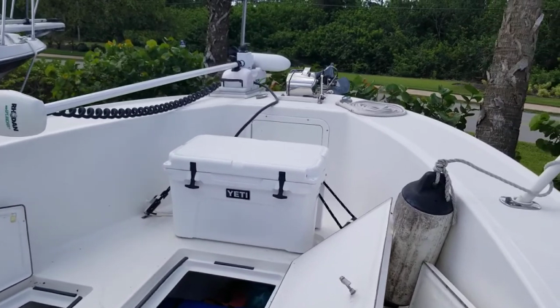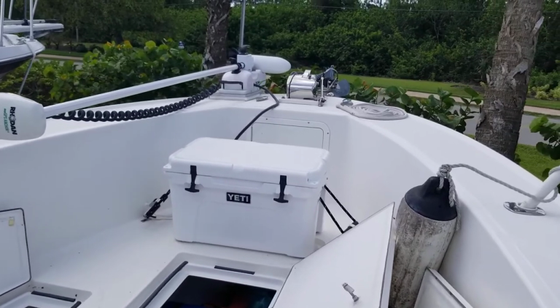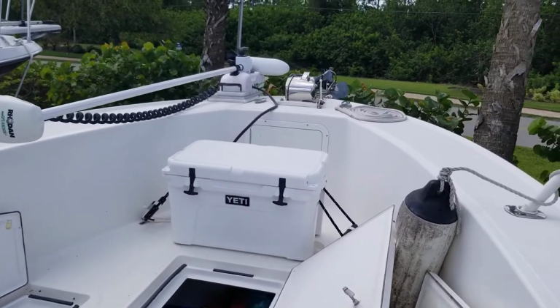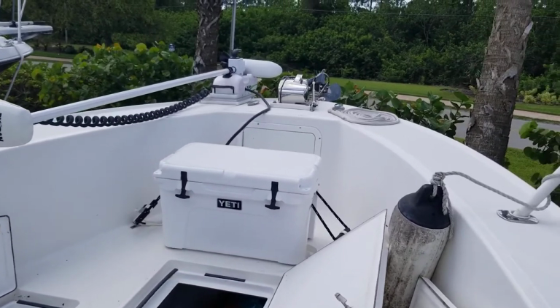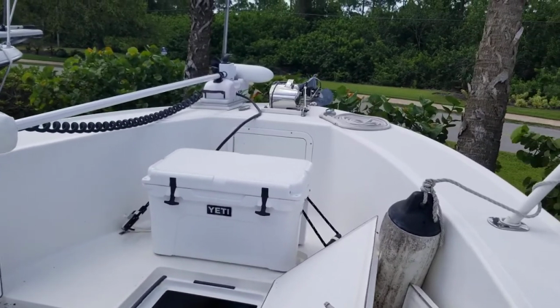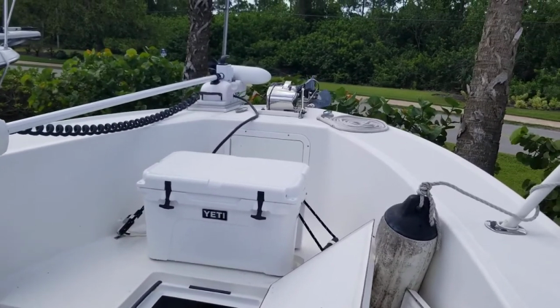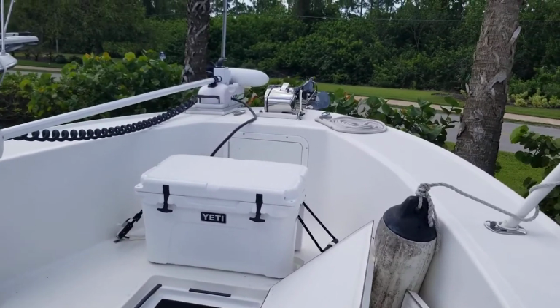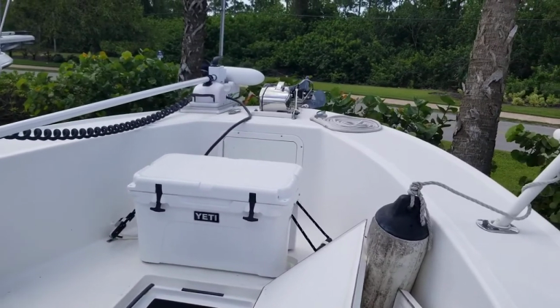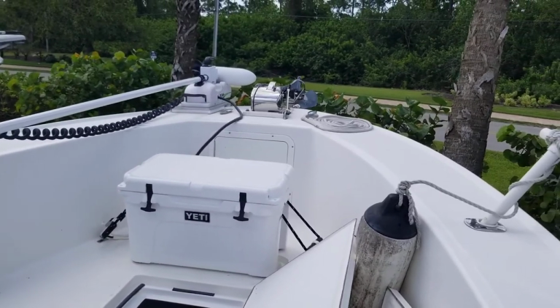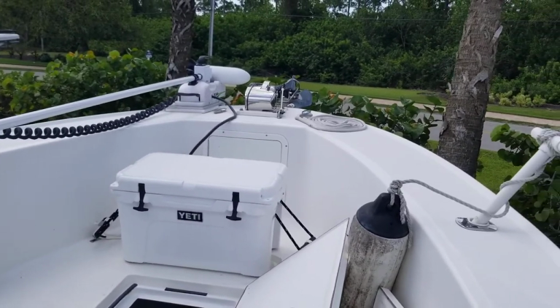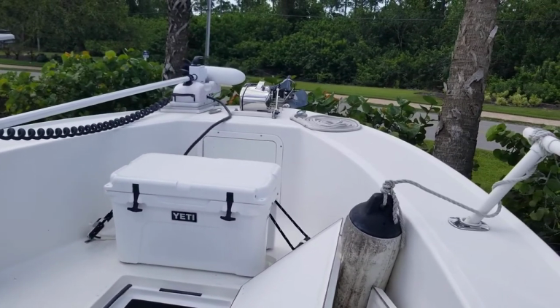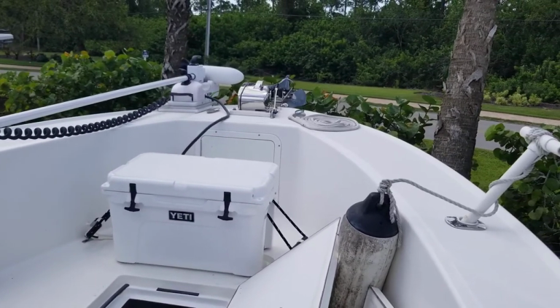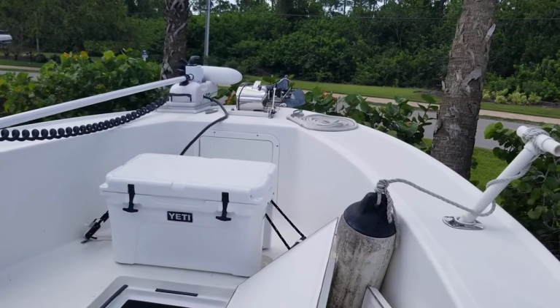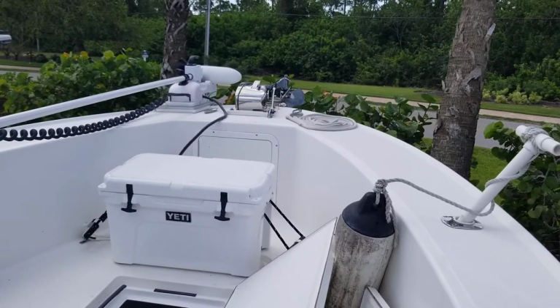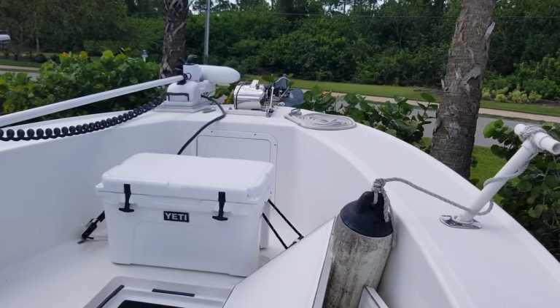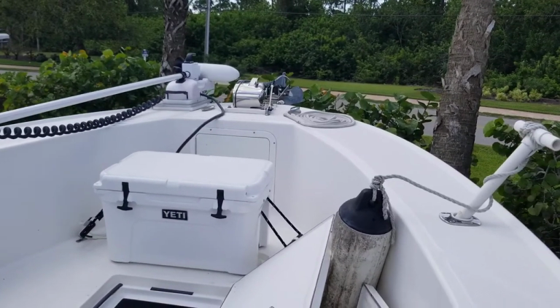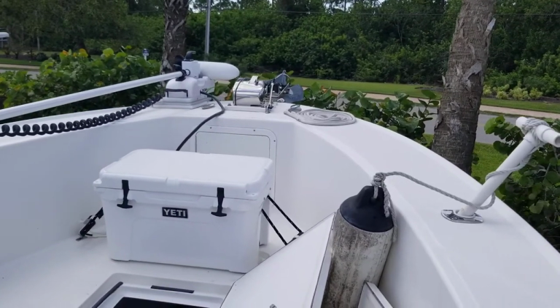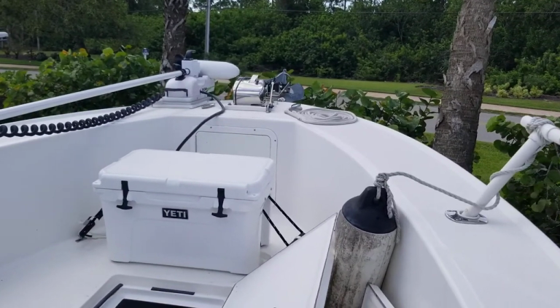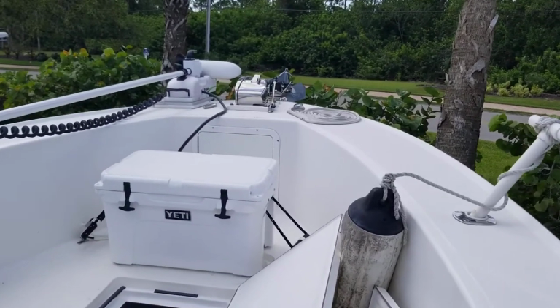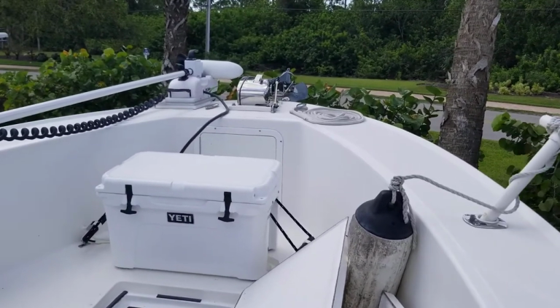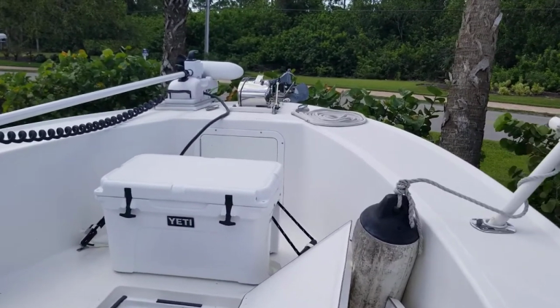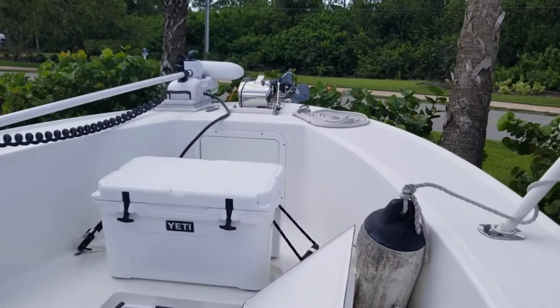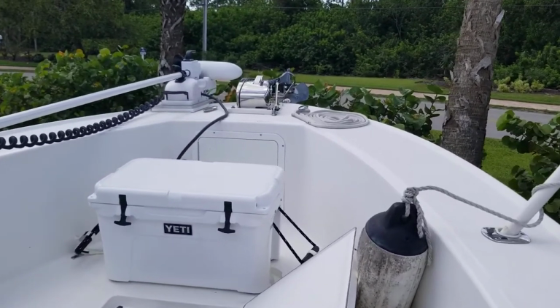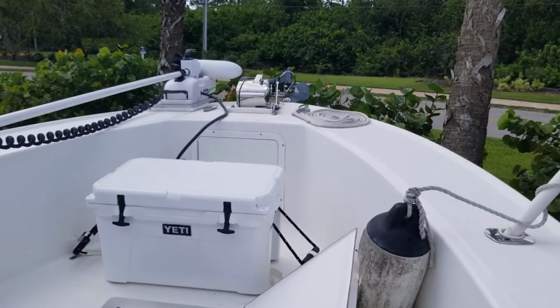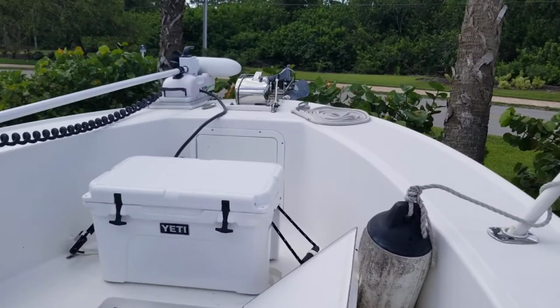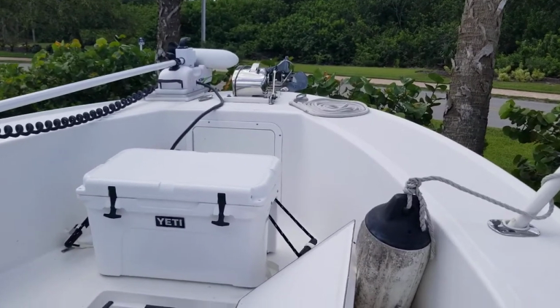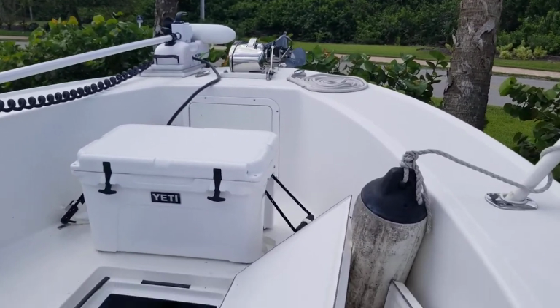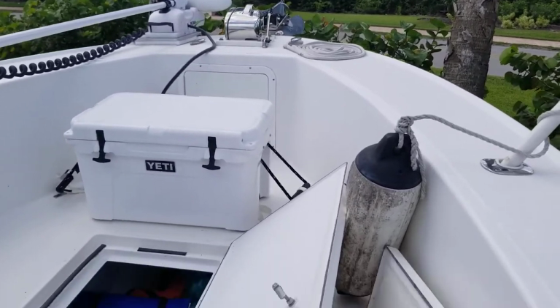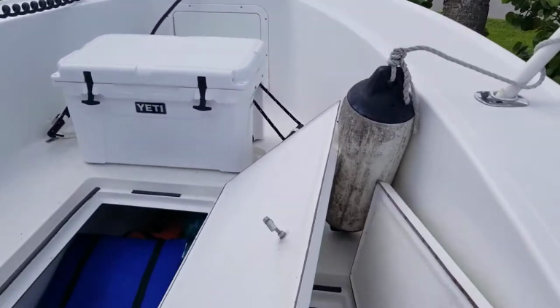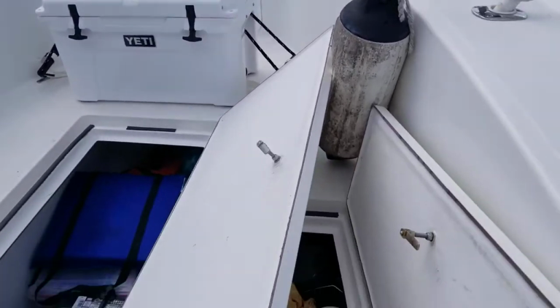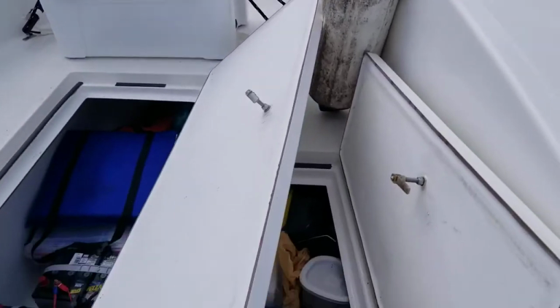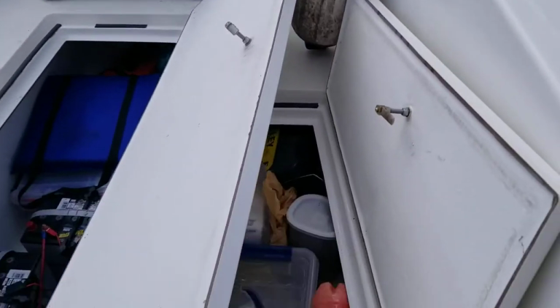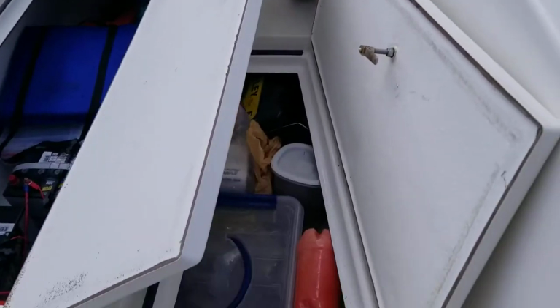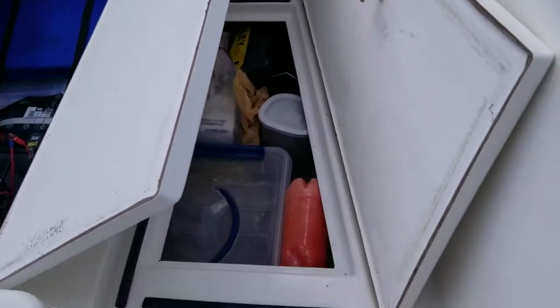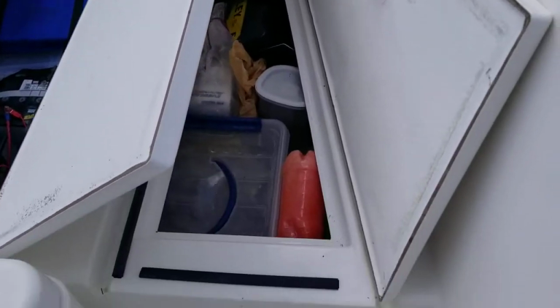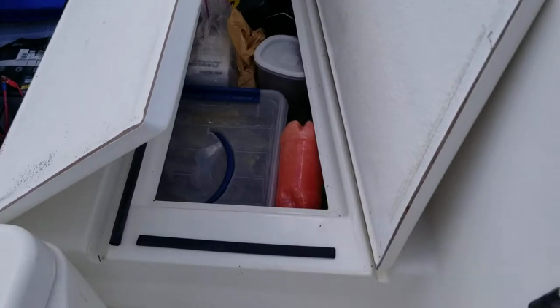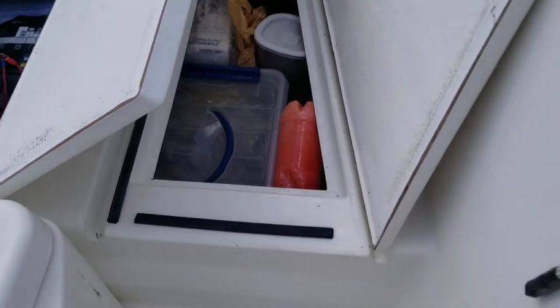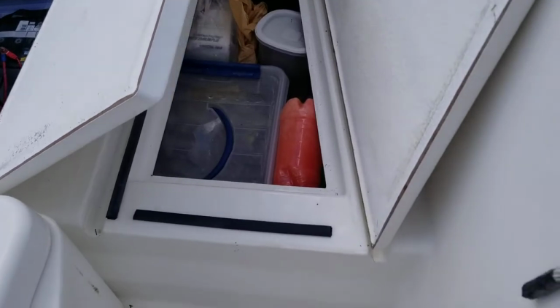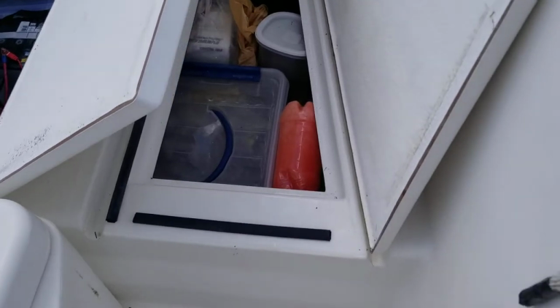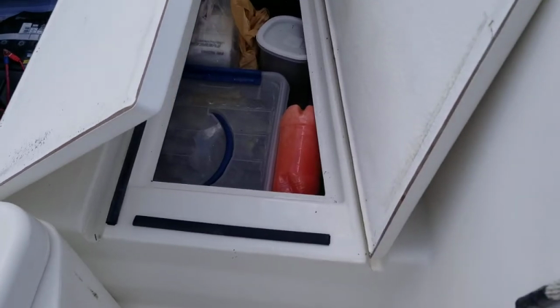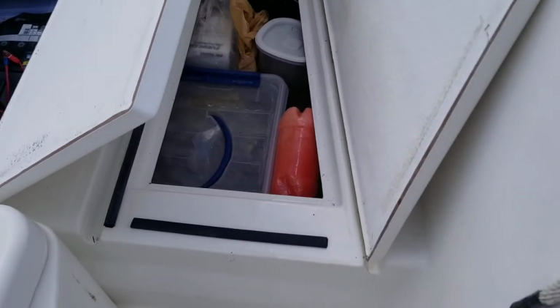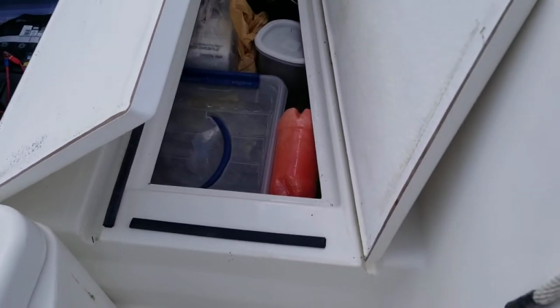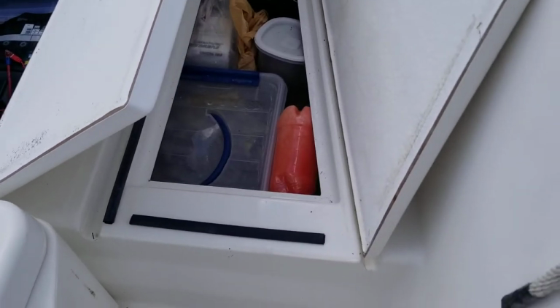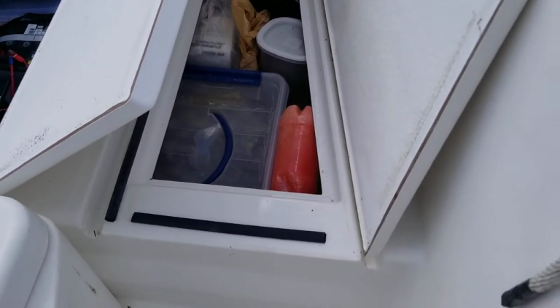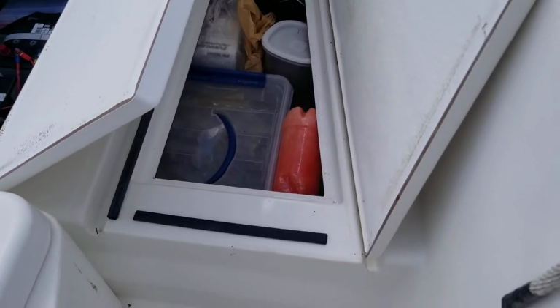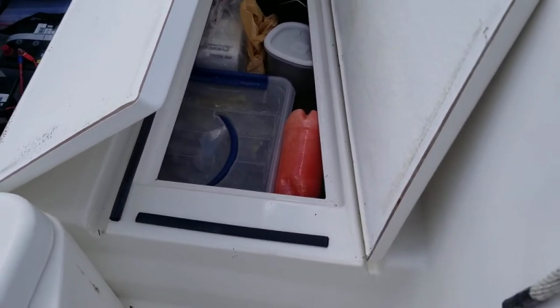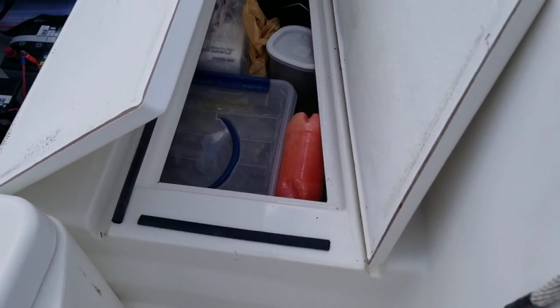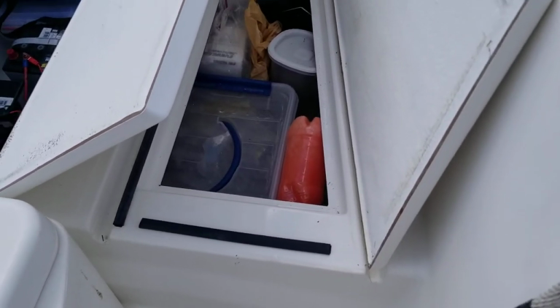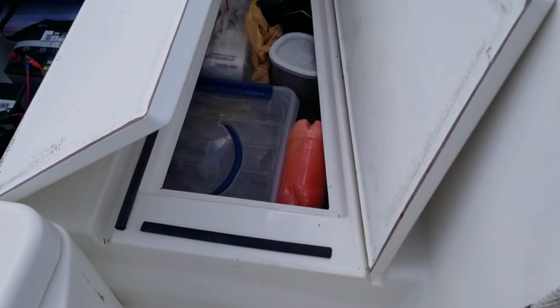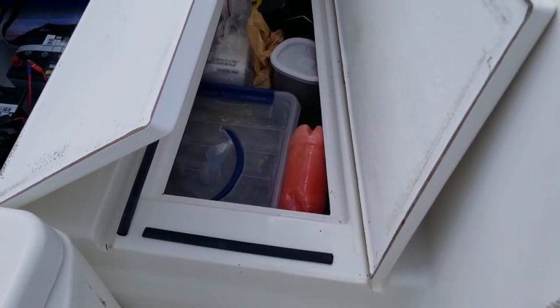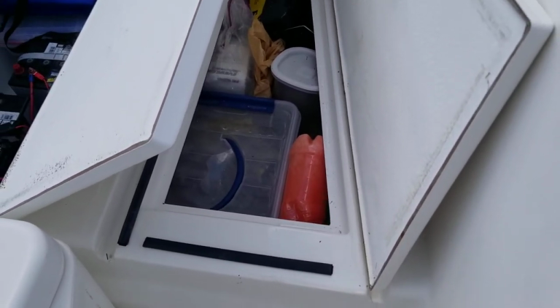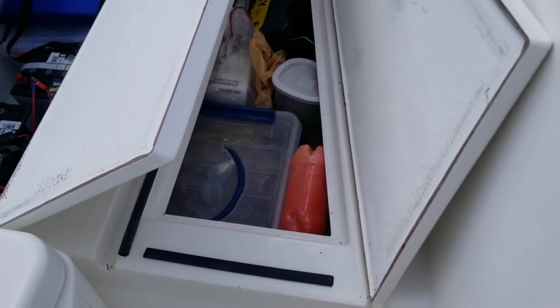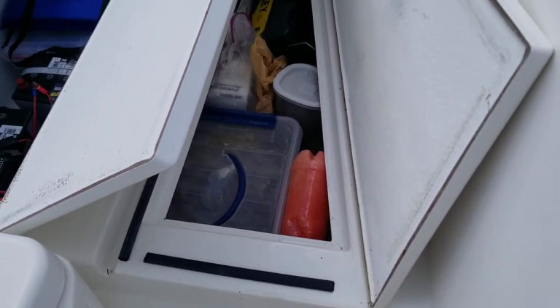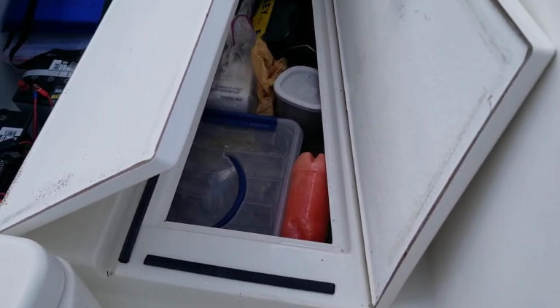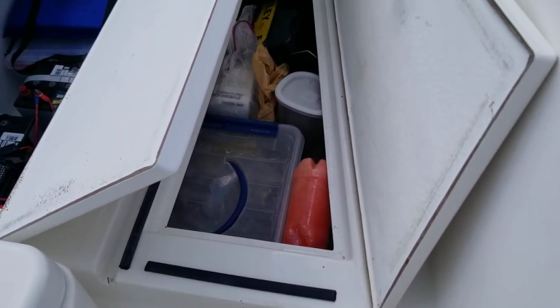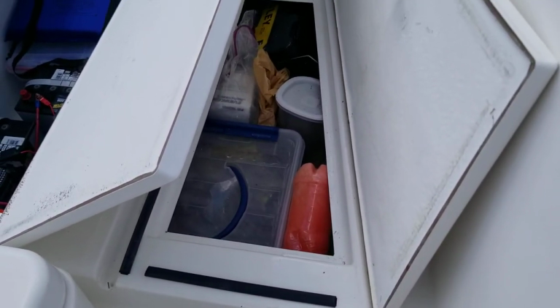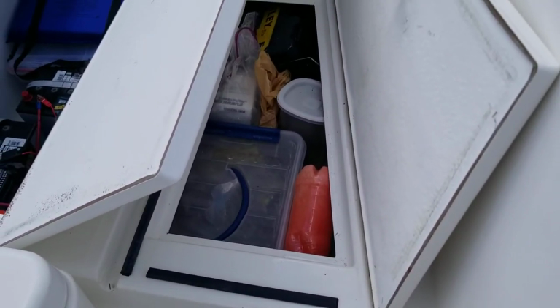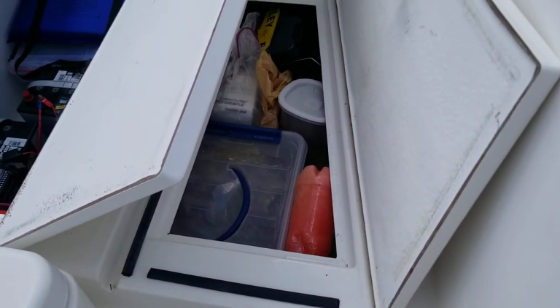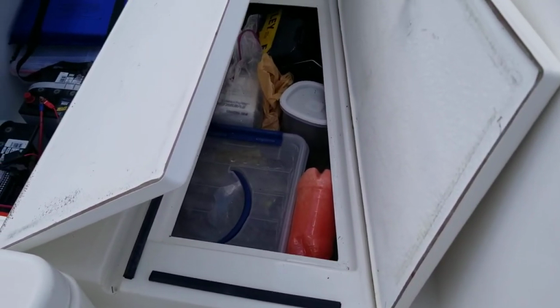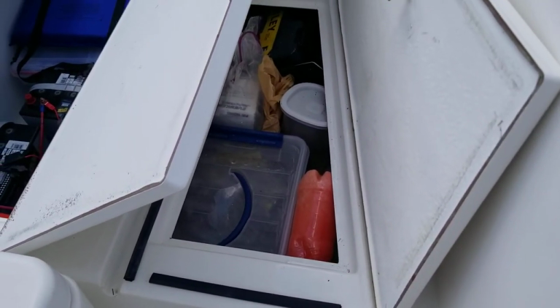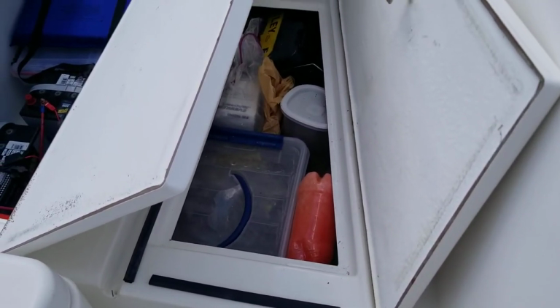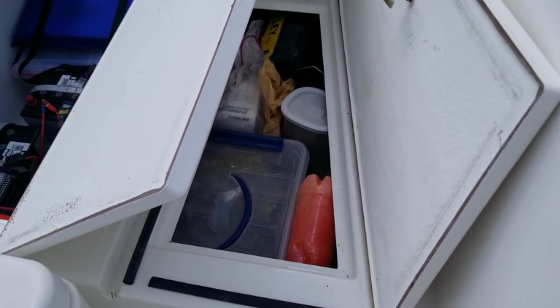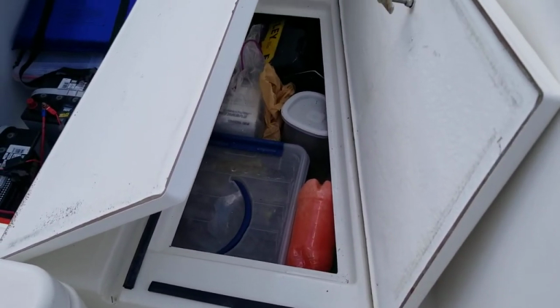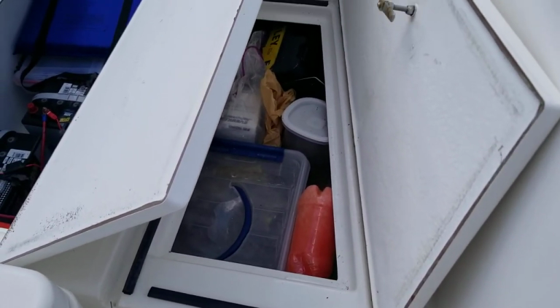I've got a brand new windlass on there — that windlass is brand new. Here's the storage. I've got it stuffed, as you can imagine. This boat is still being used.